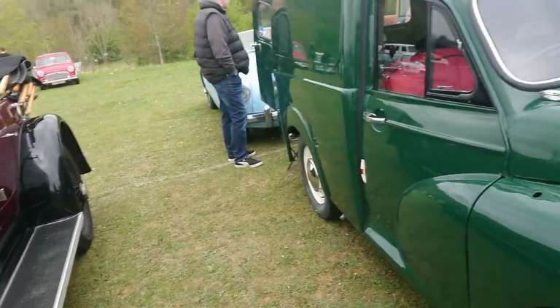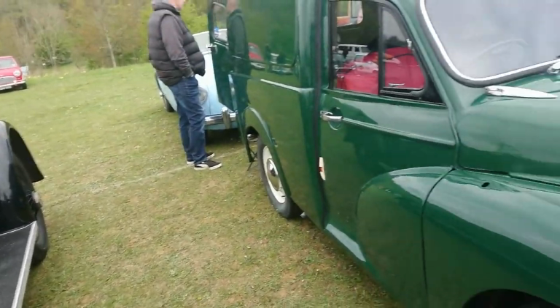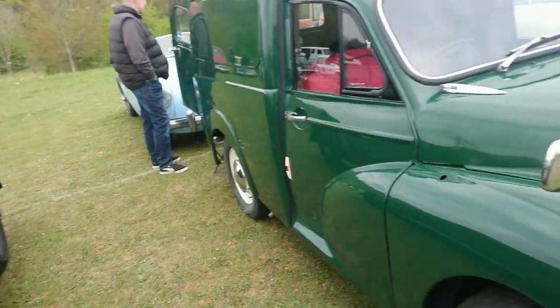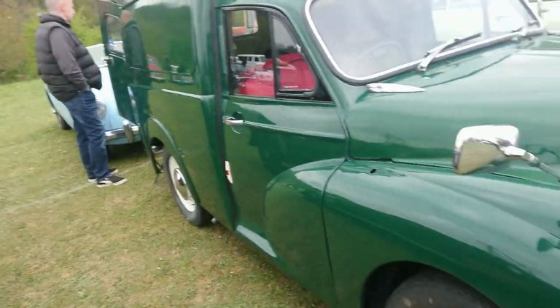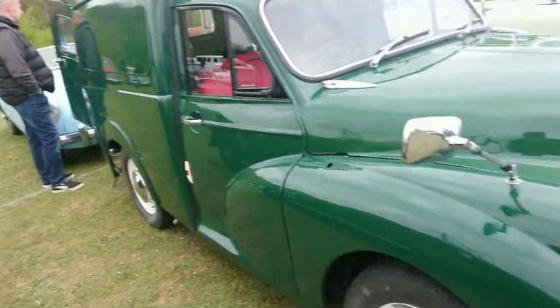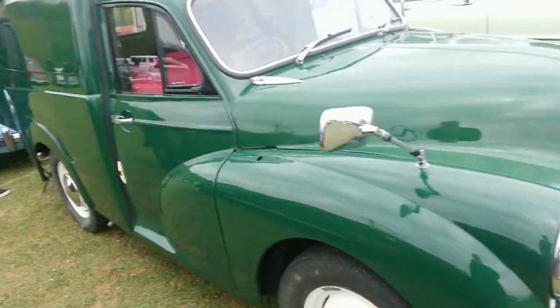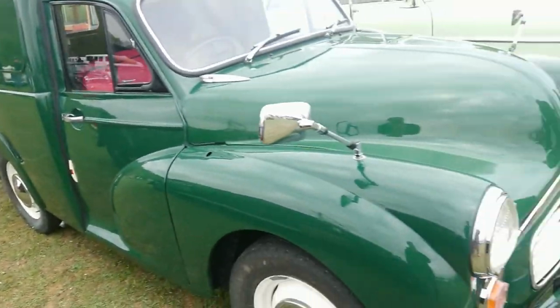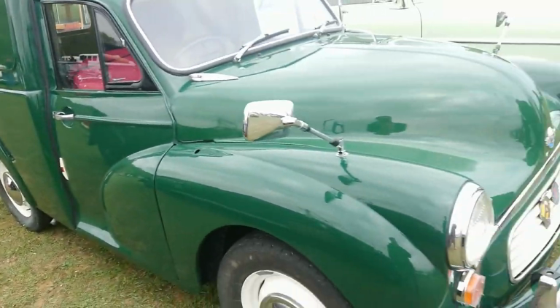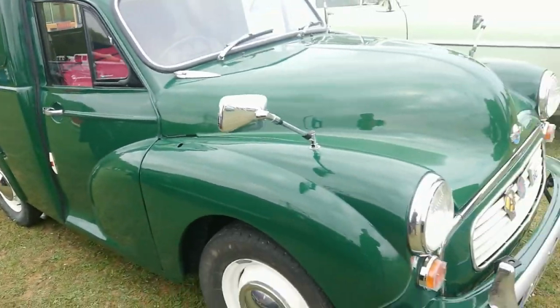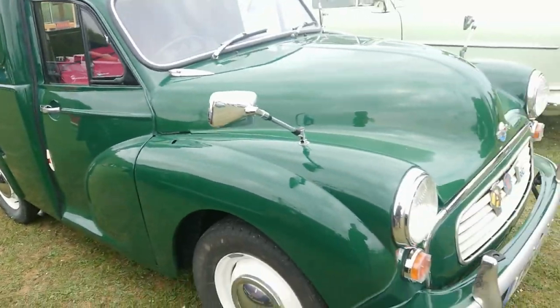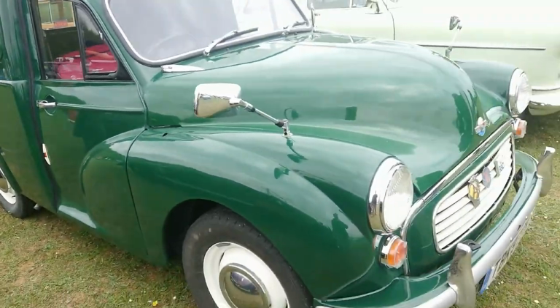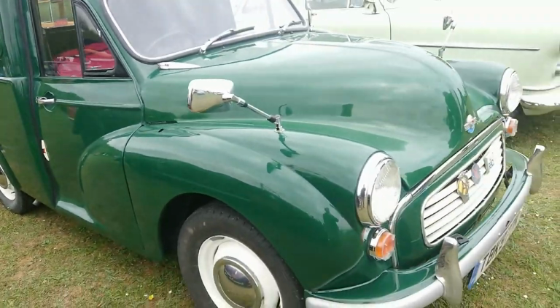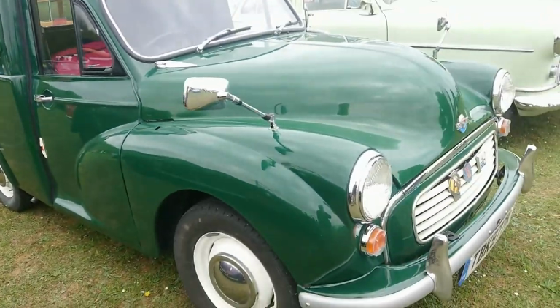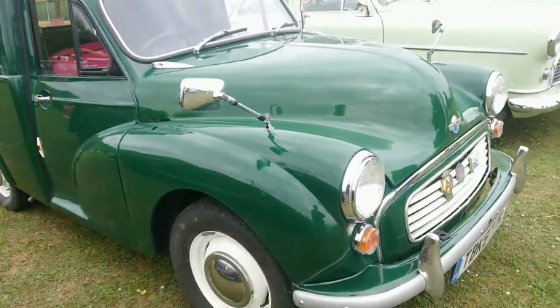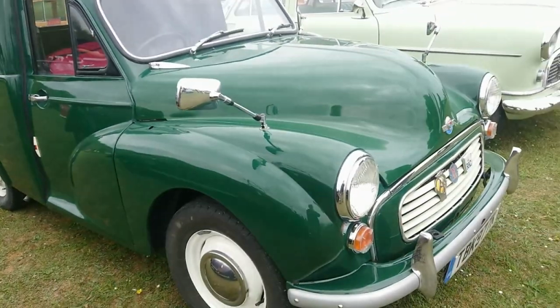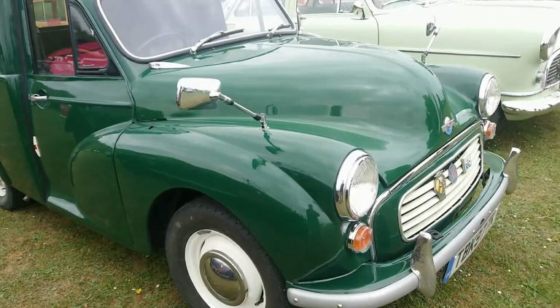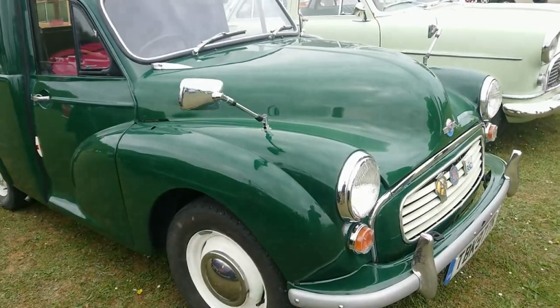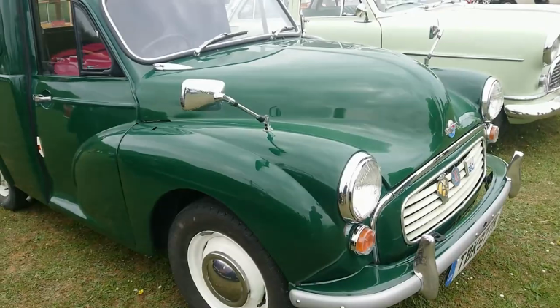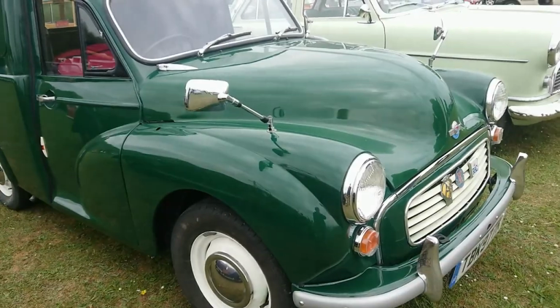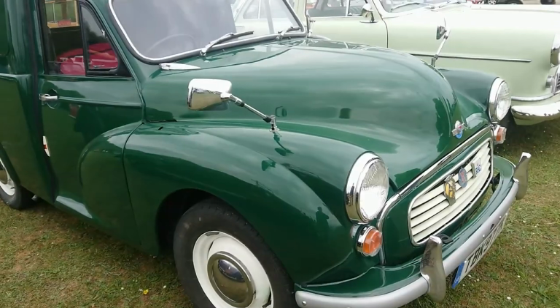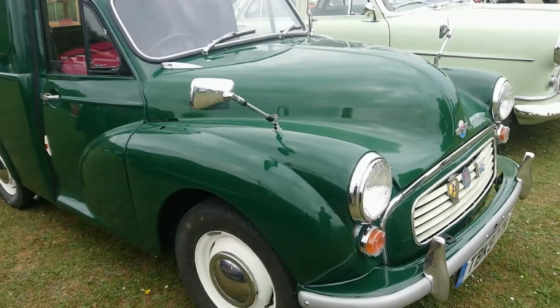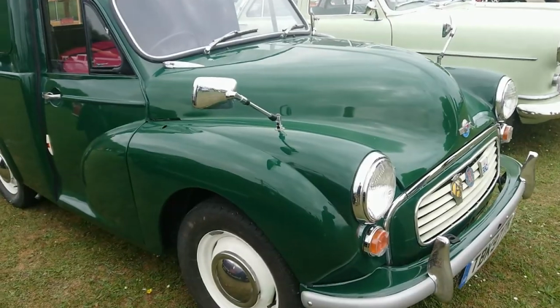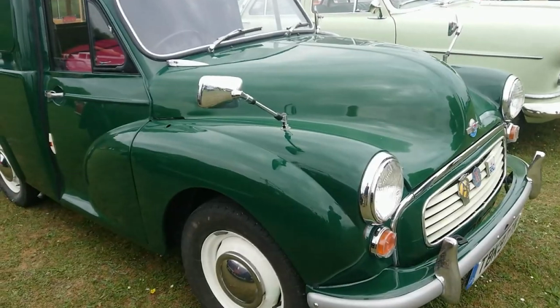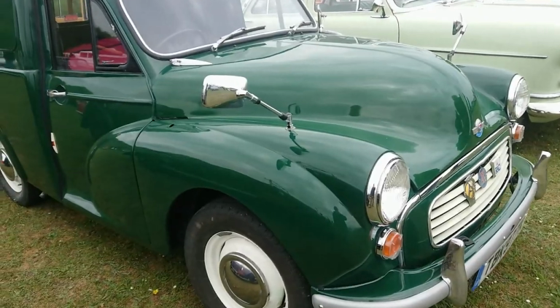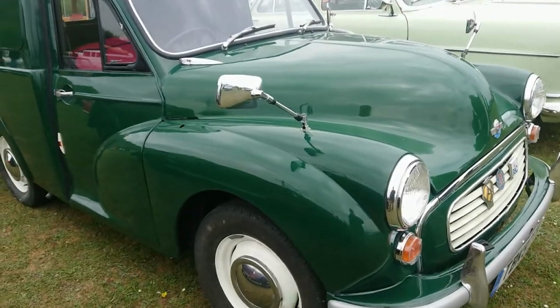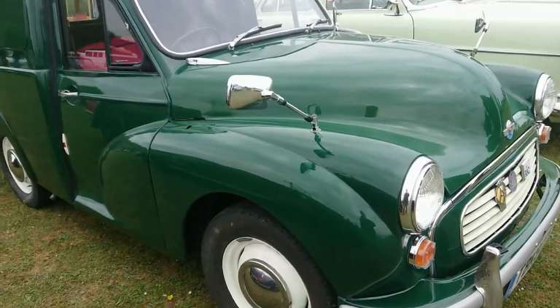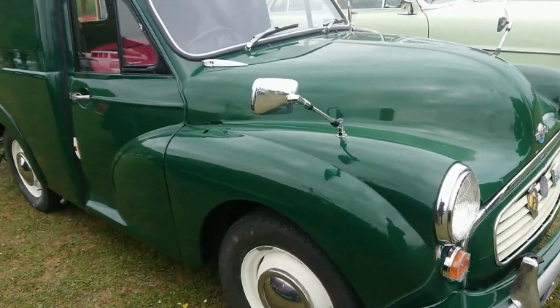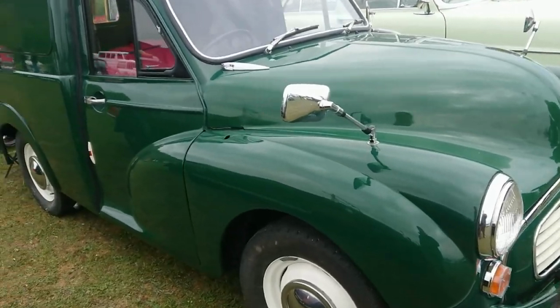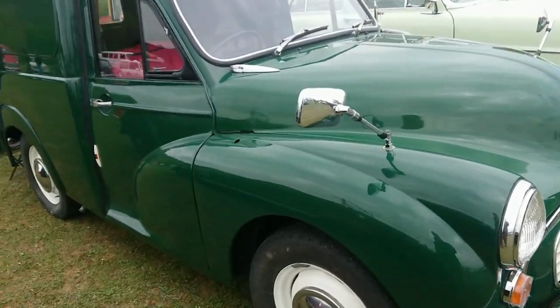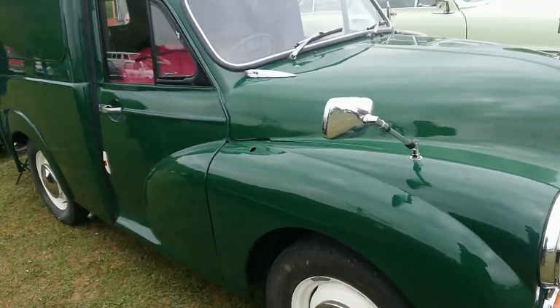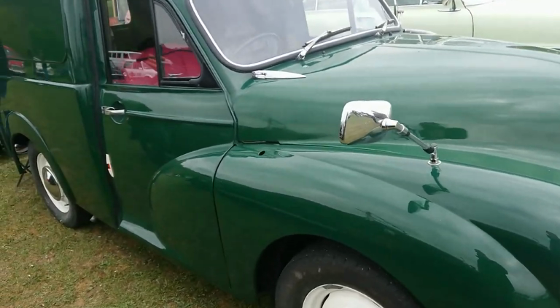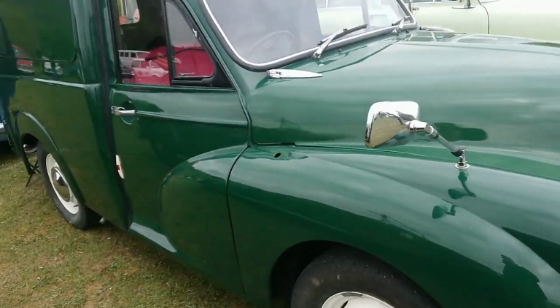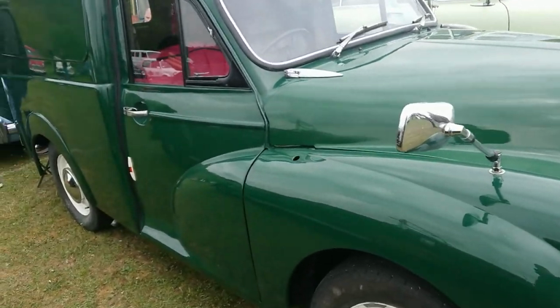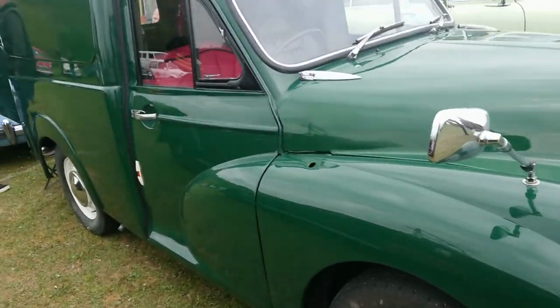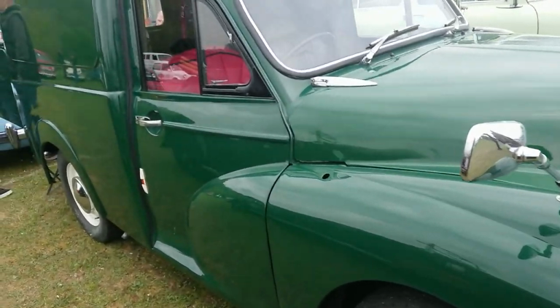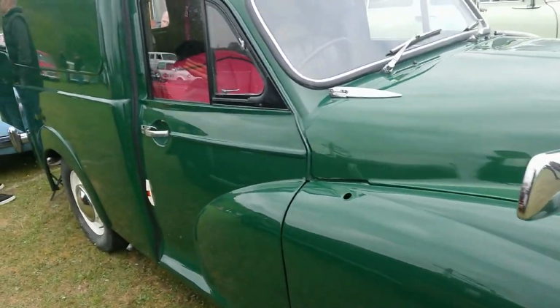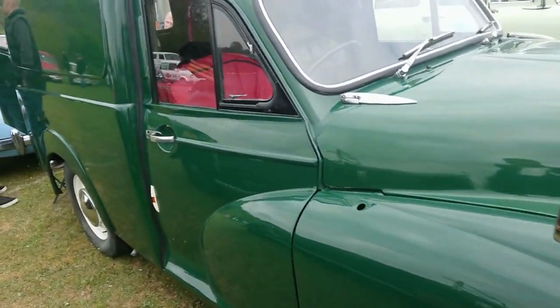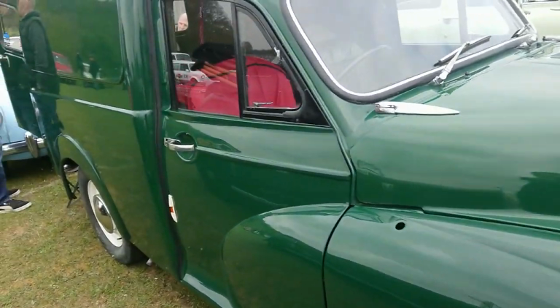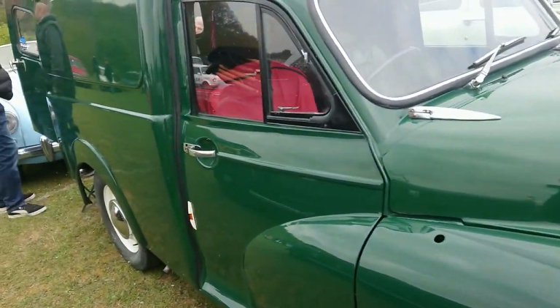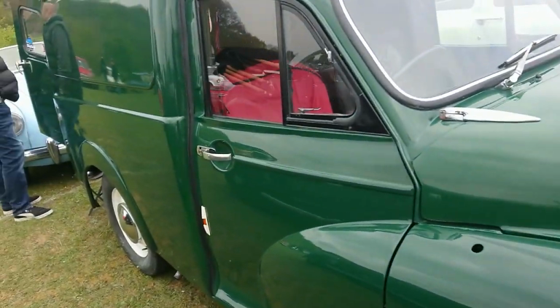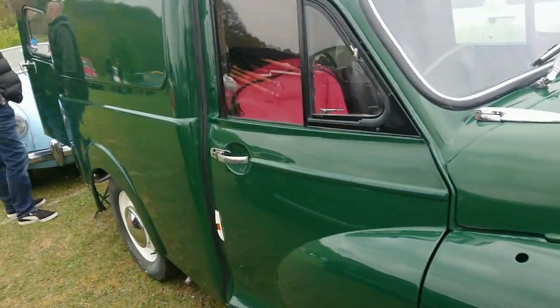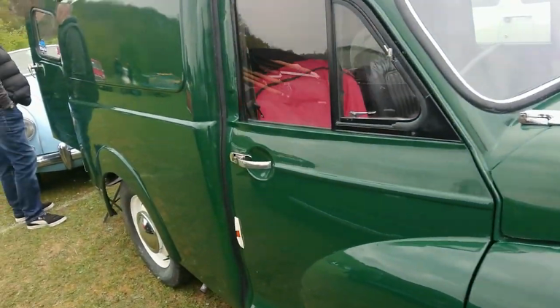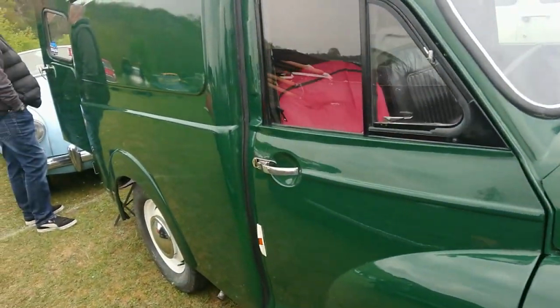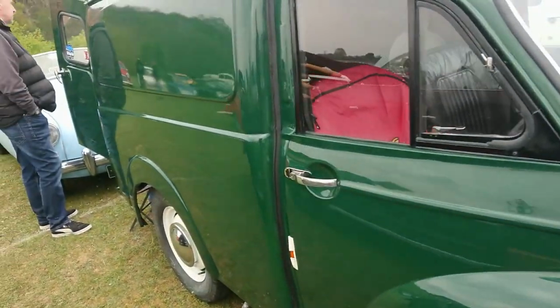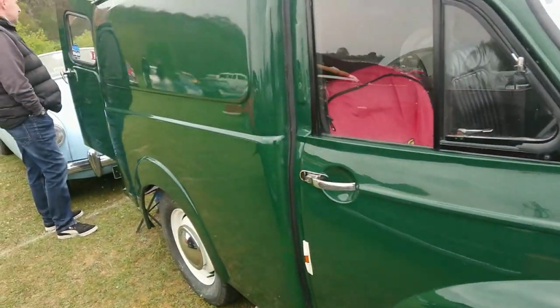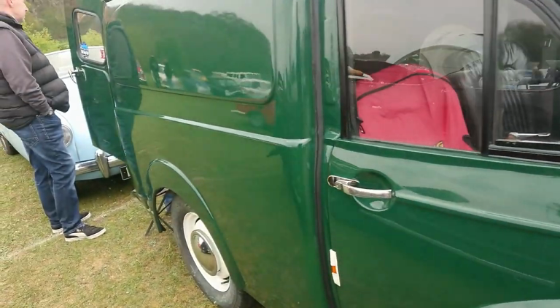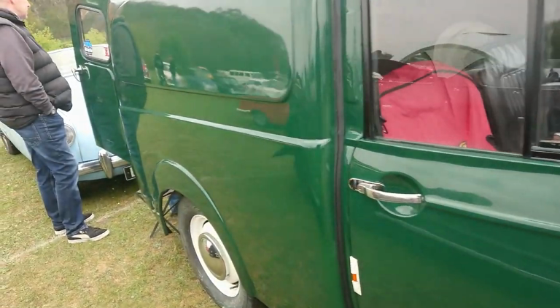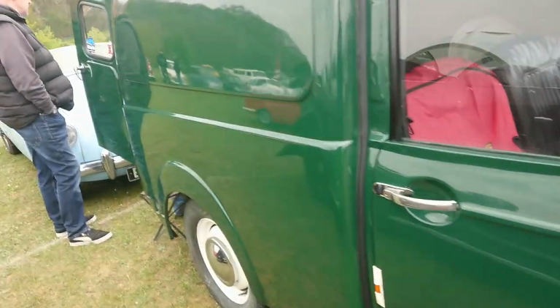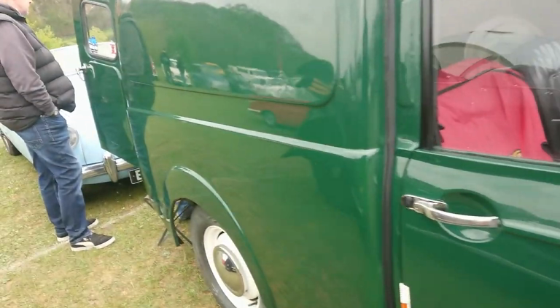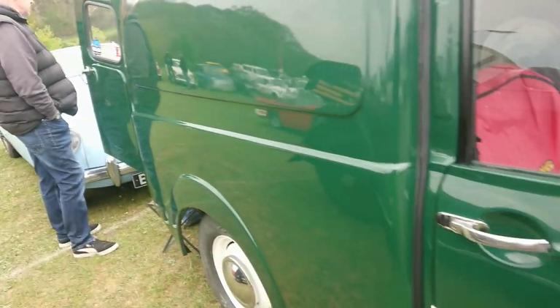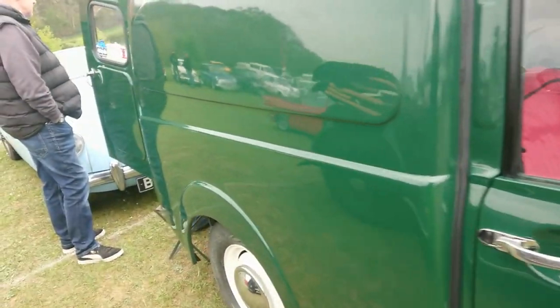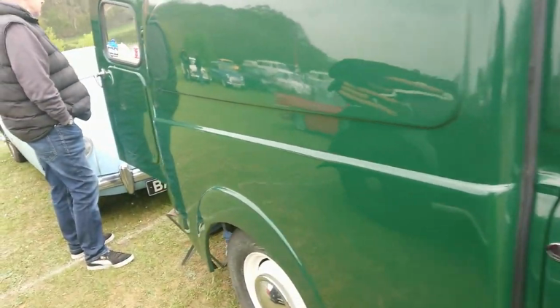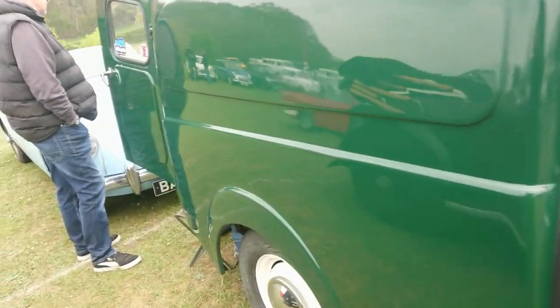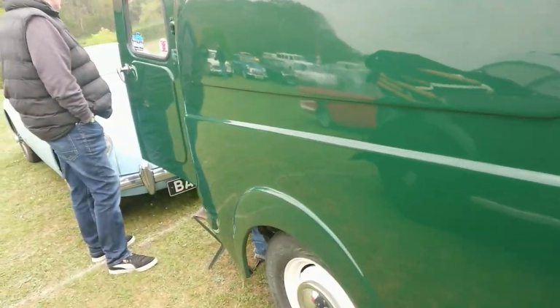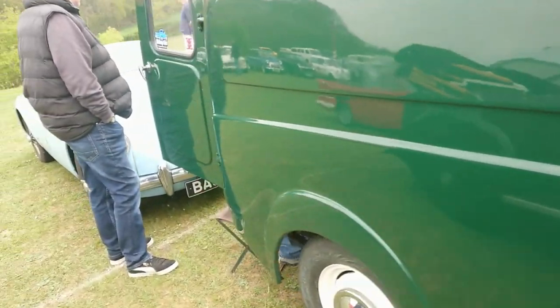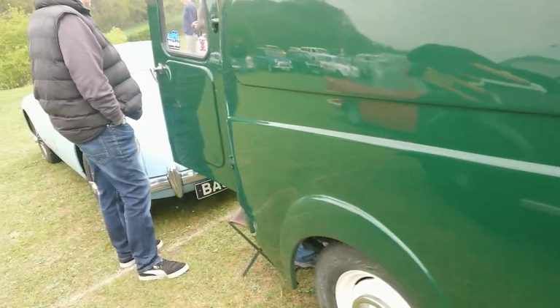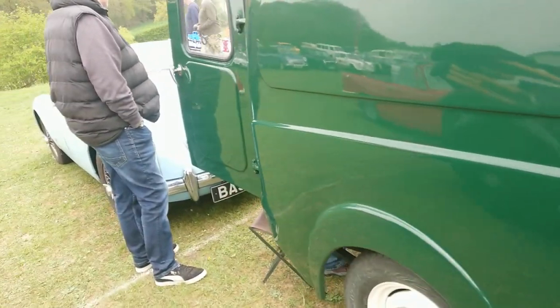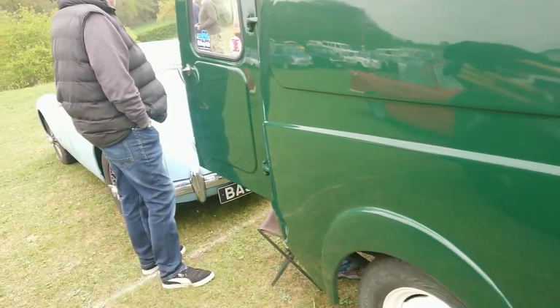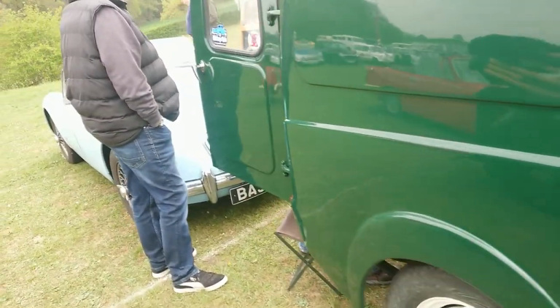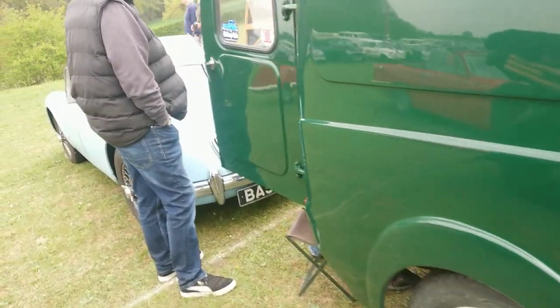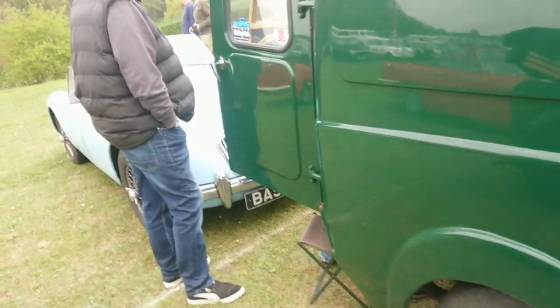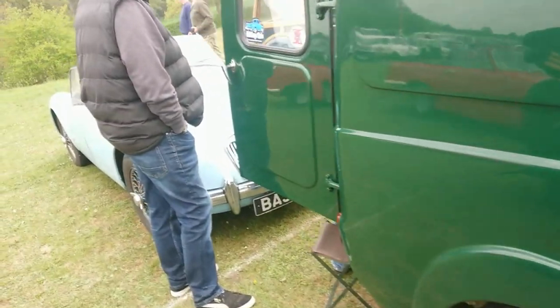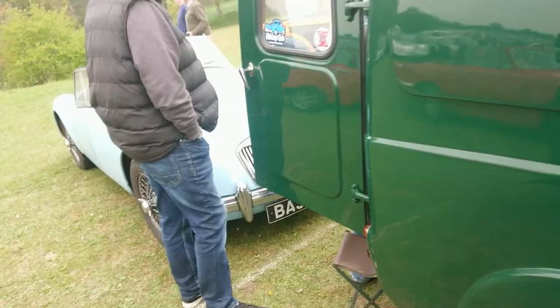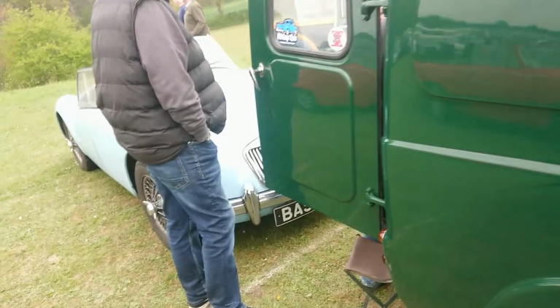Another one of these late Morris Minors — a 71-72 registration, so a very late one.